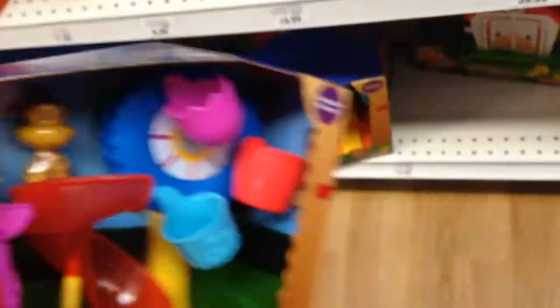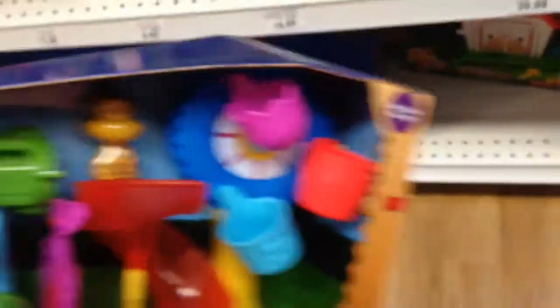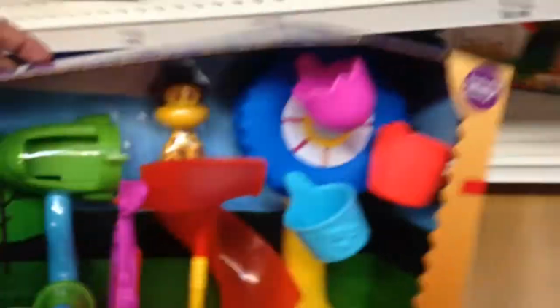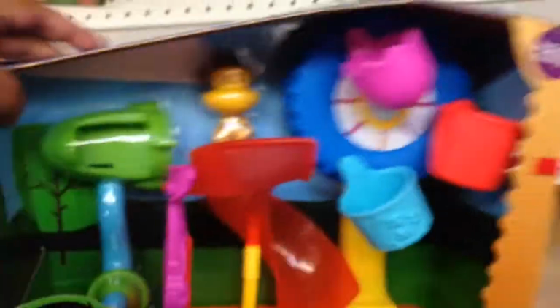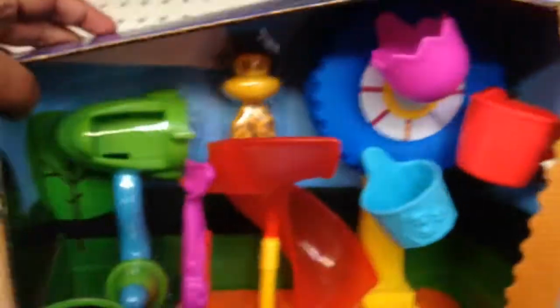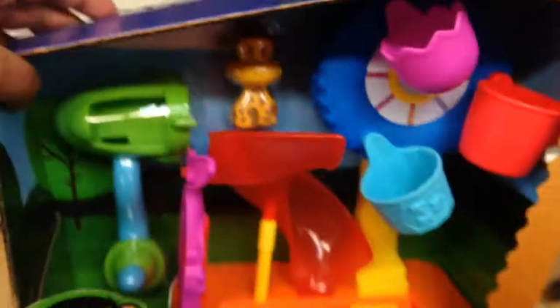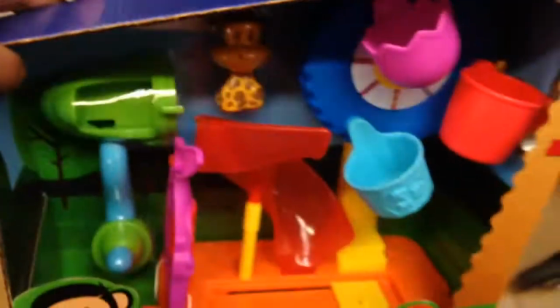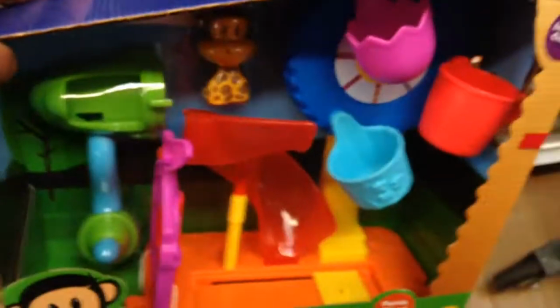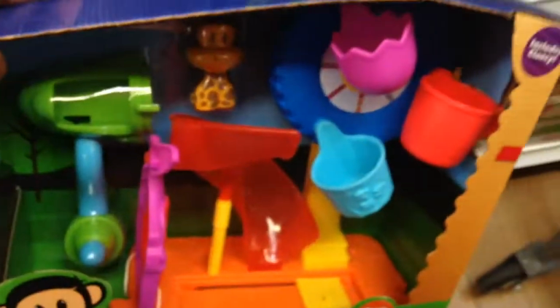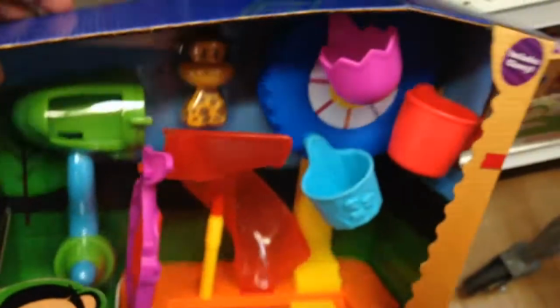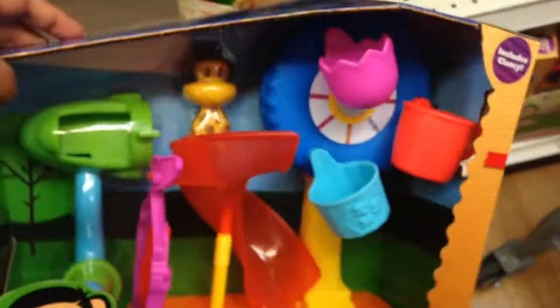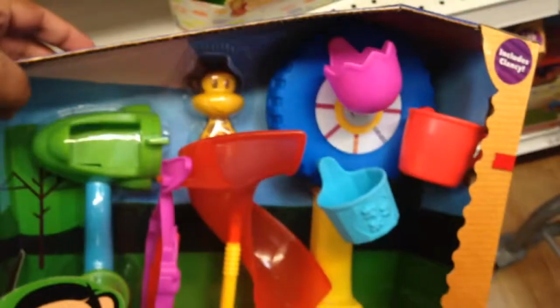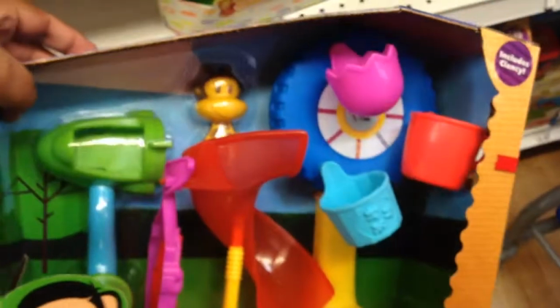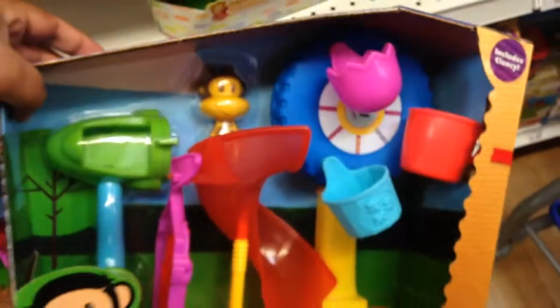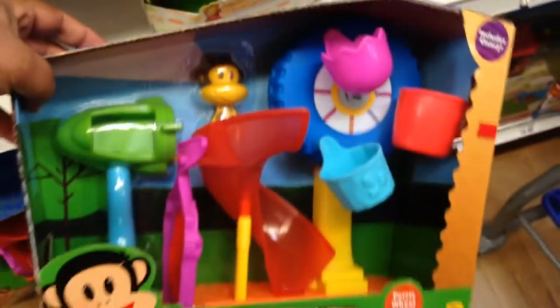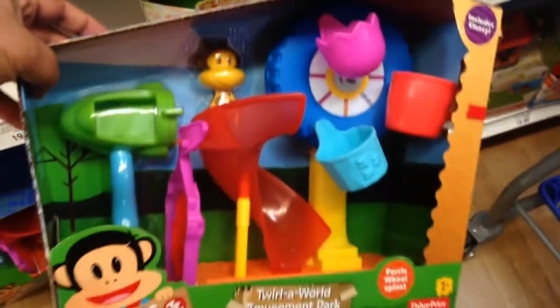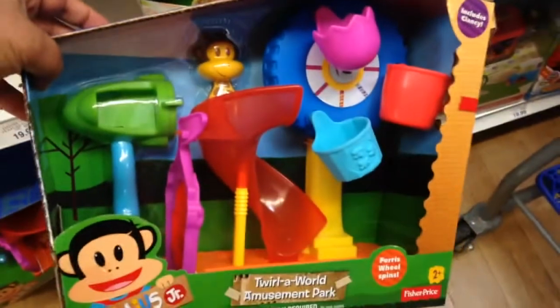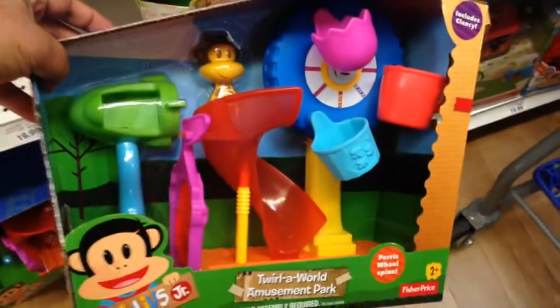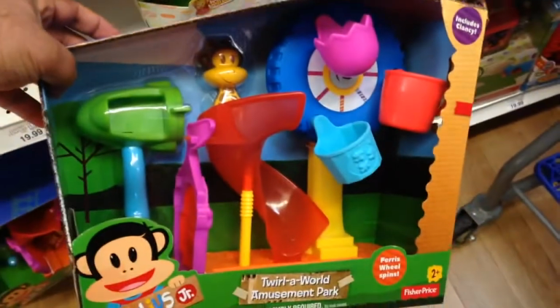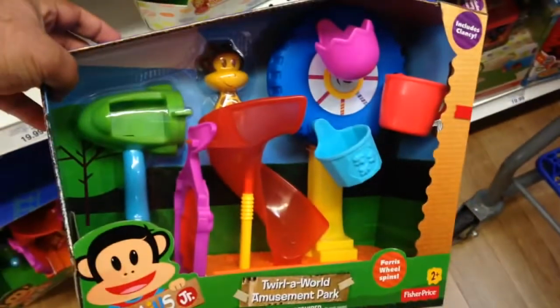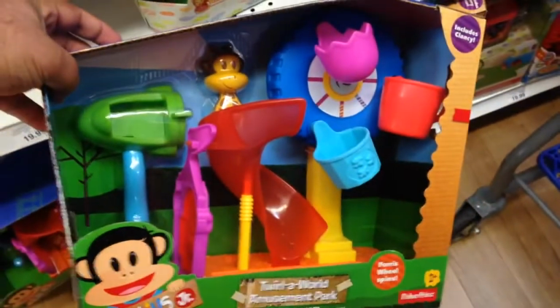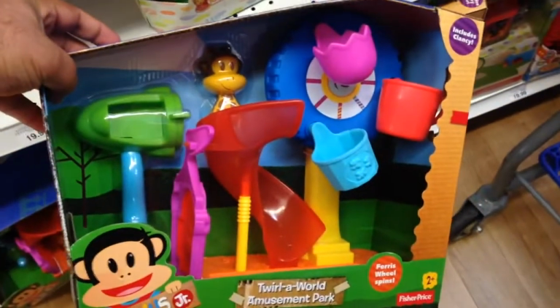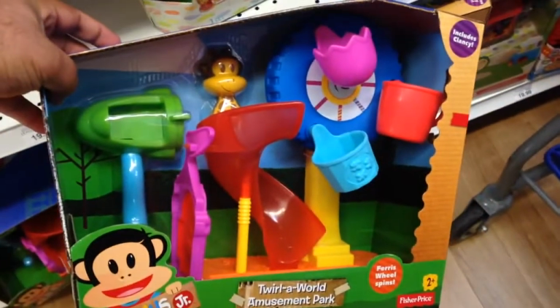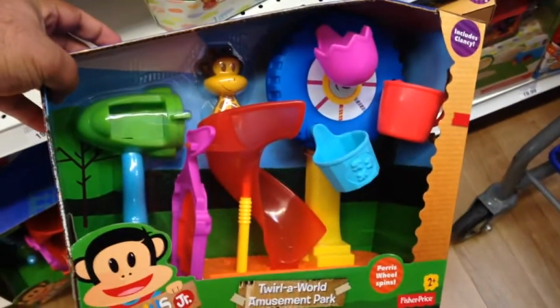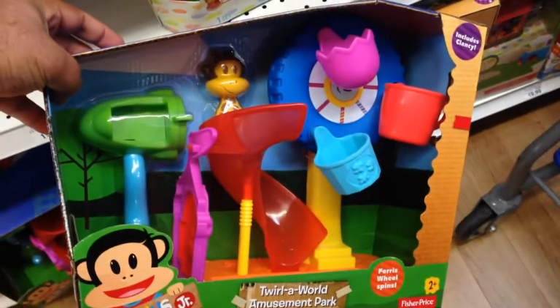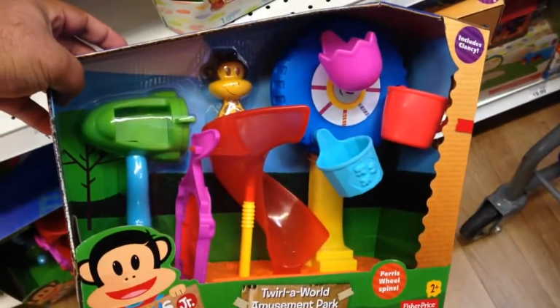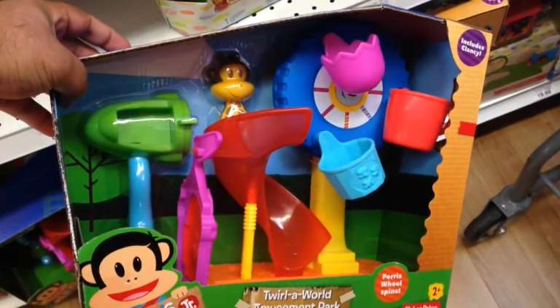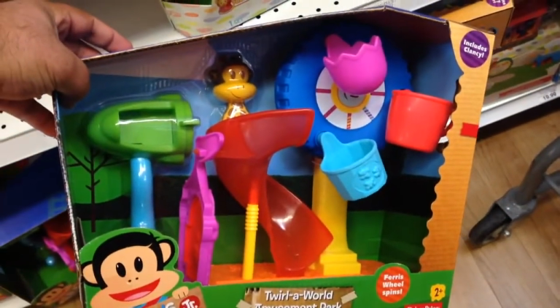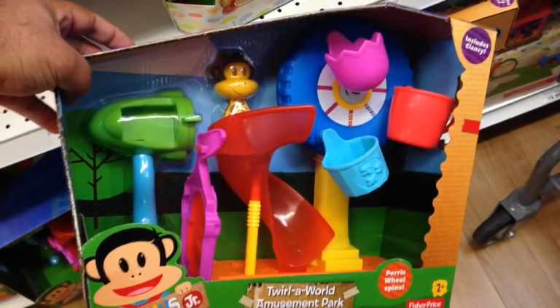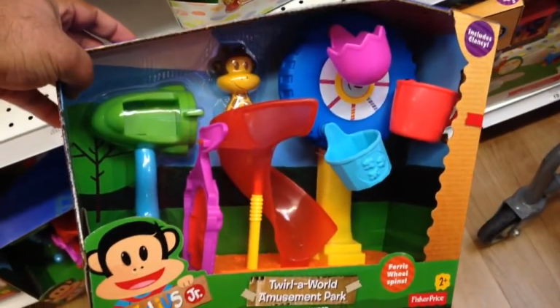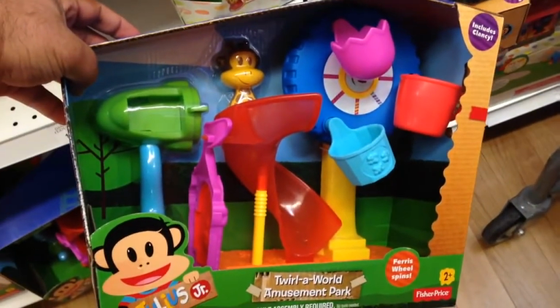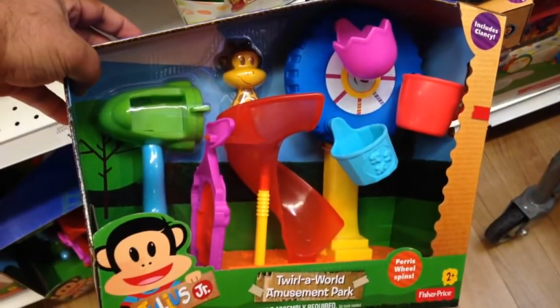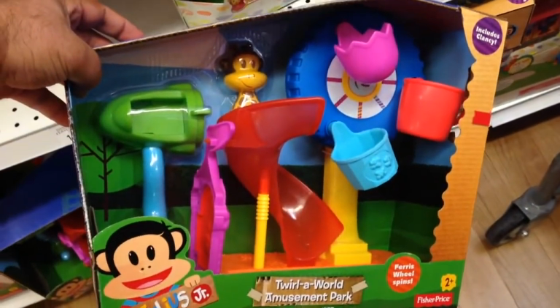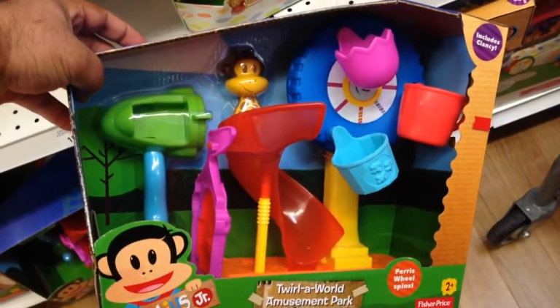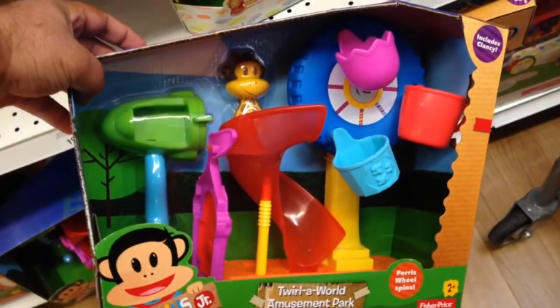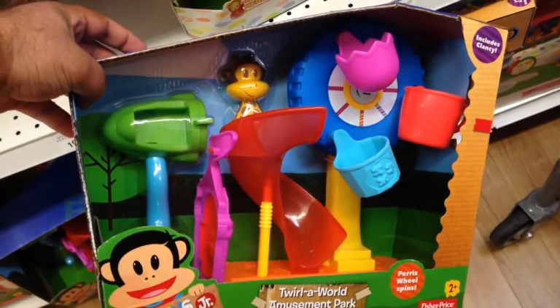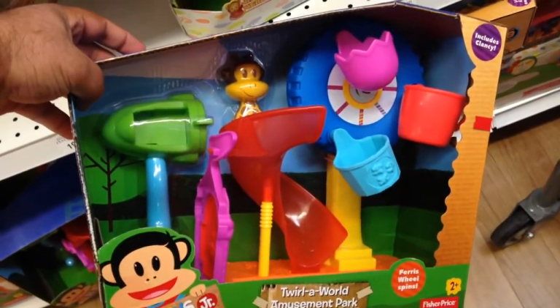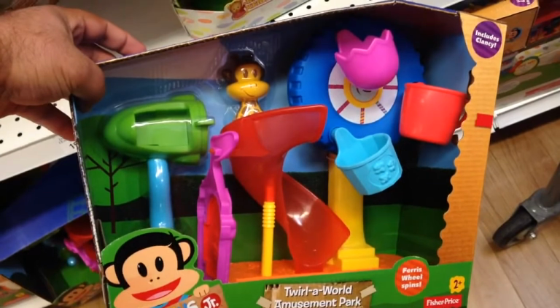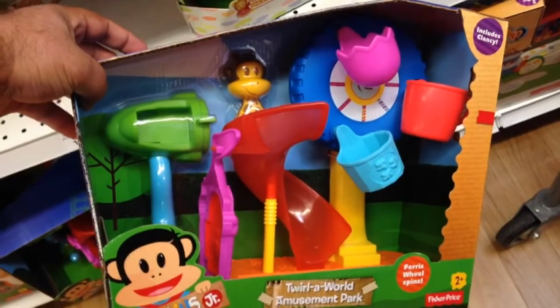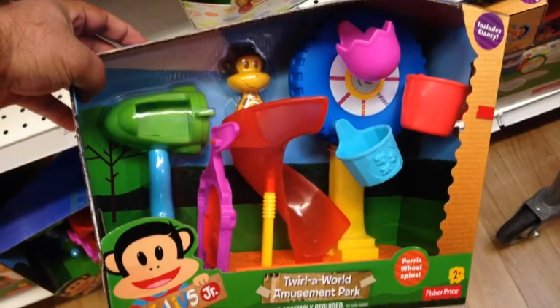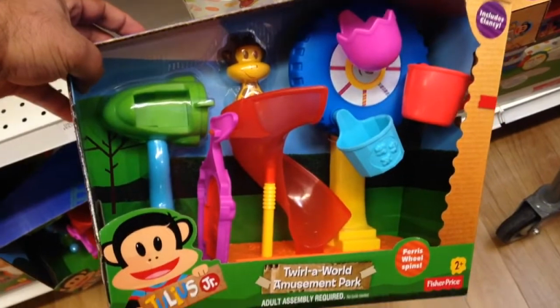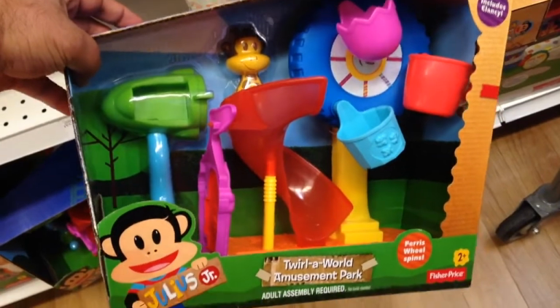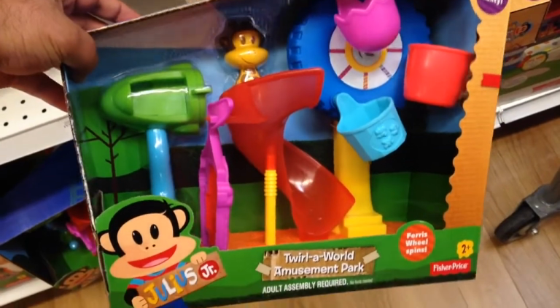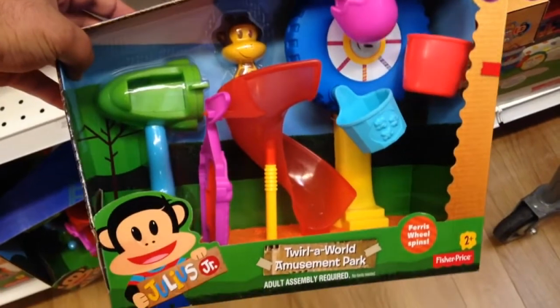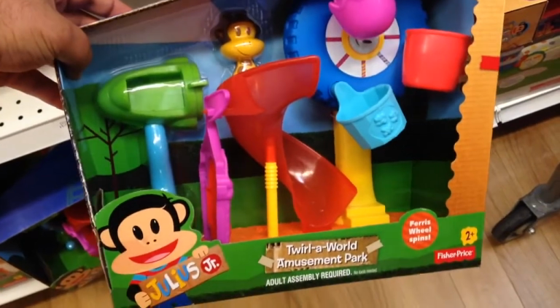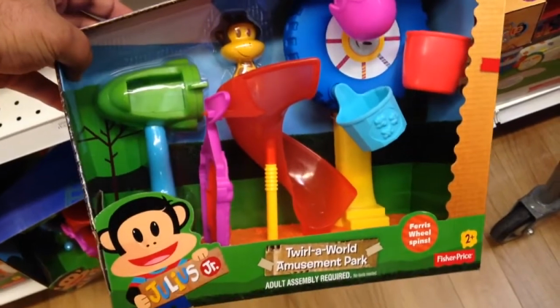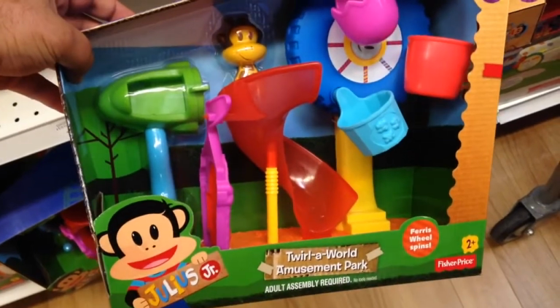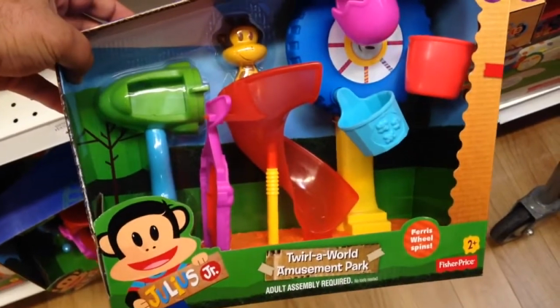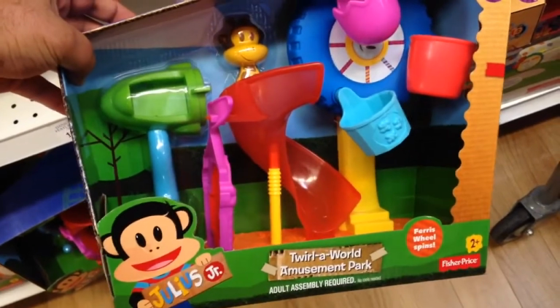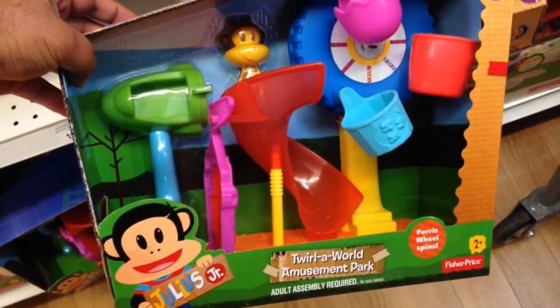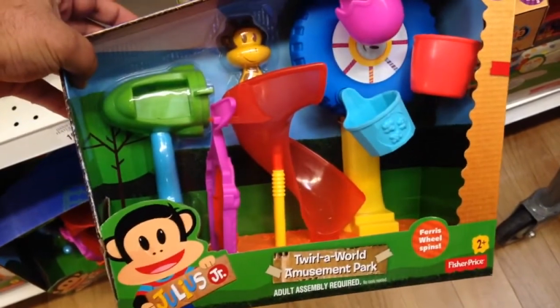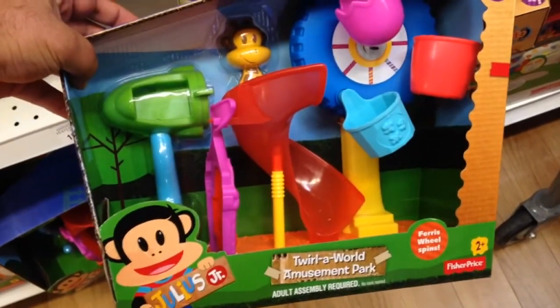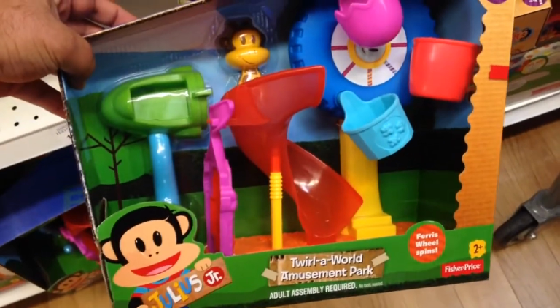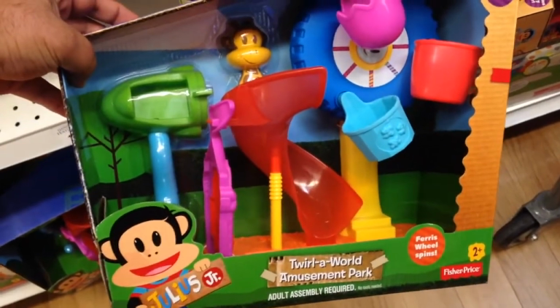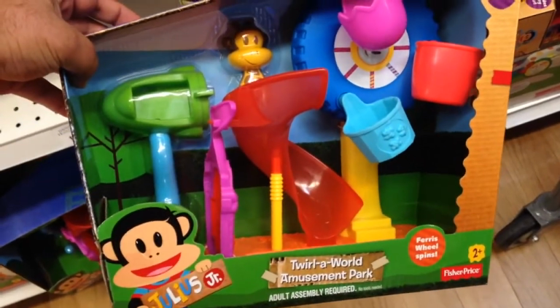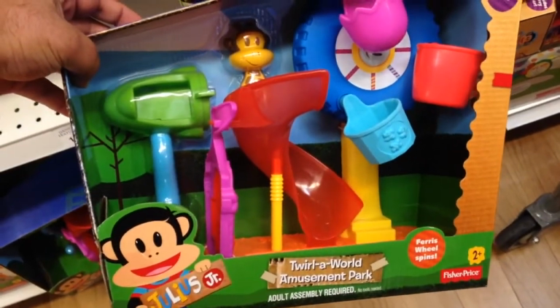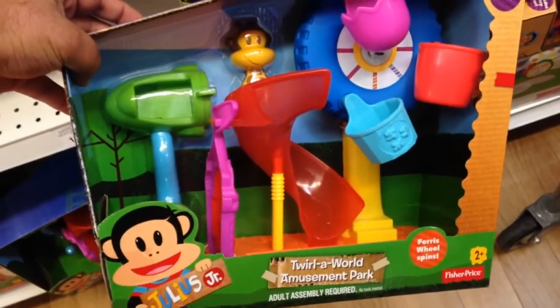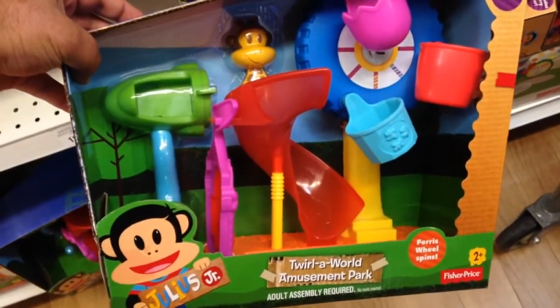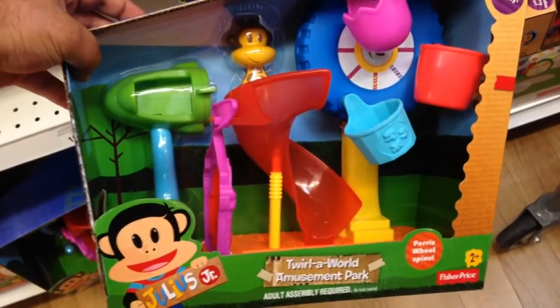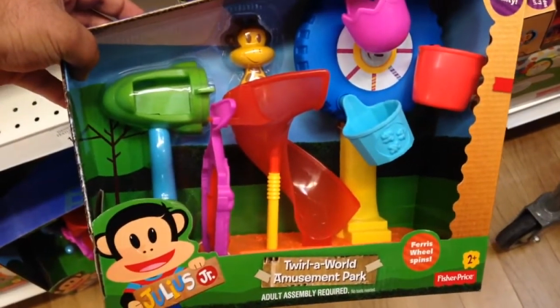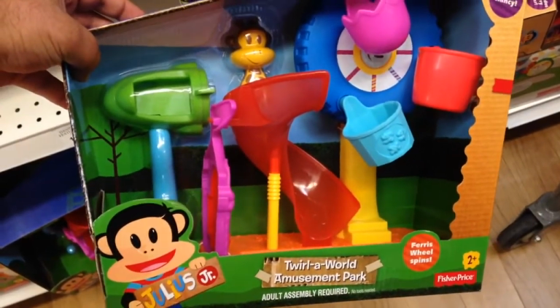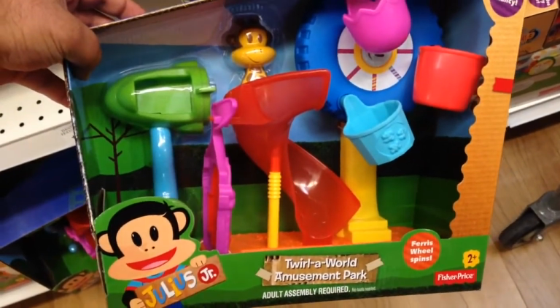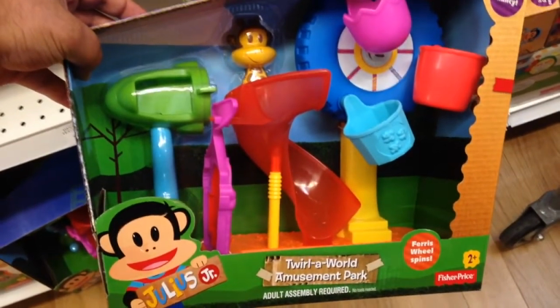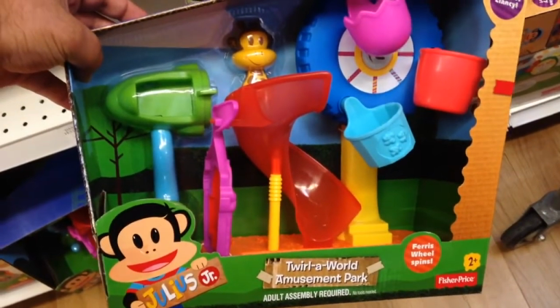This is 20 bucks at Toys R Us. Super epic. Tour of the World Amusement Park from Julius Jr.